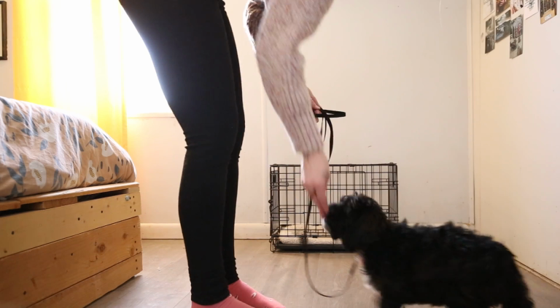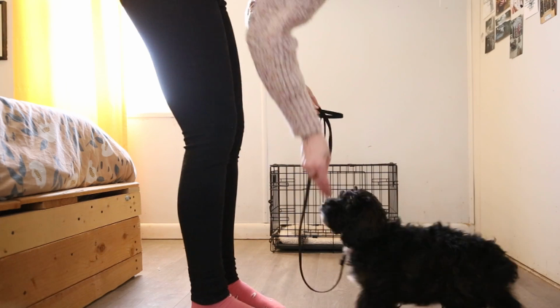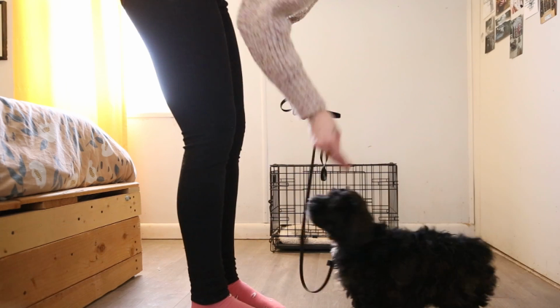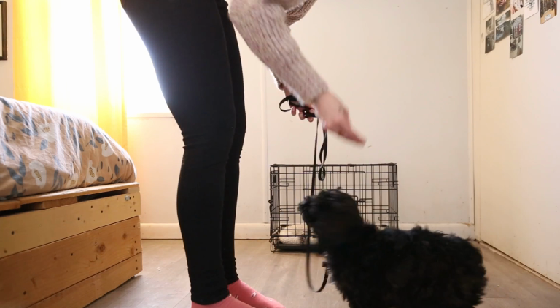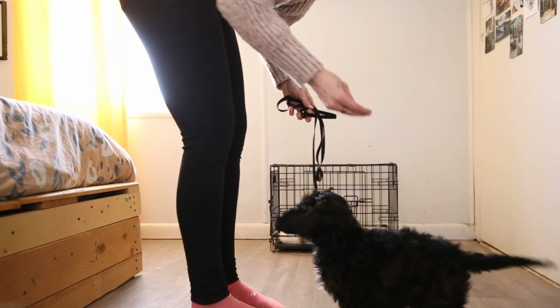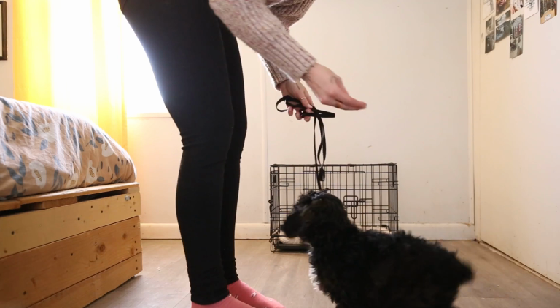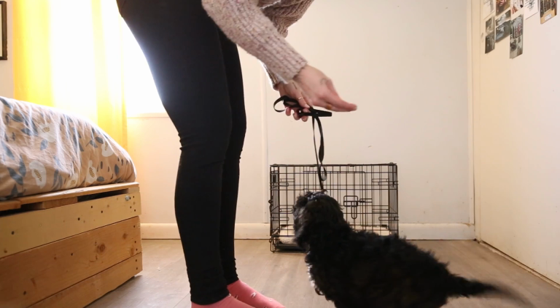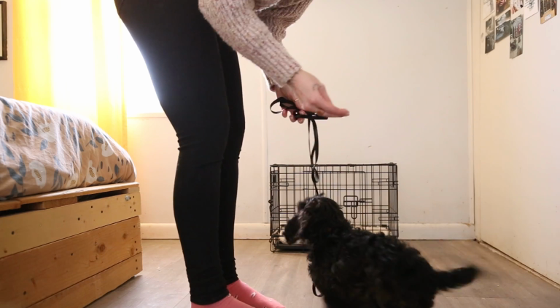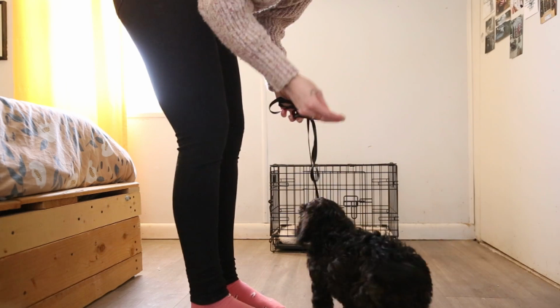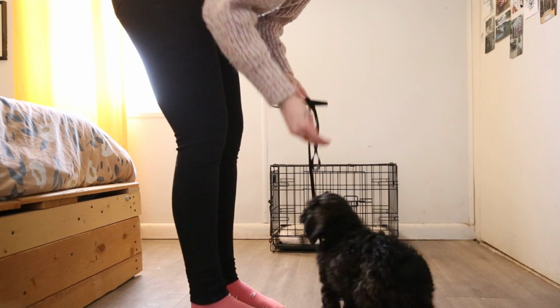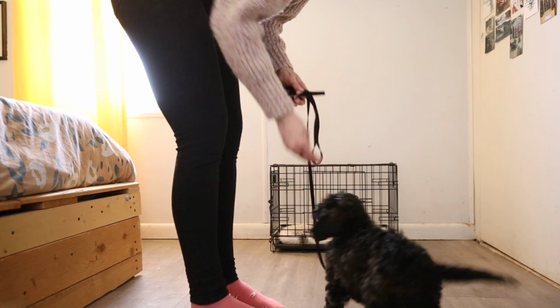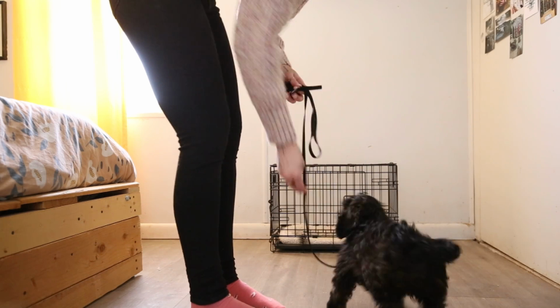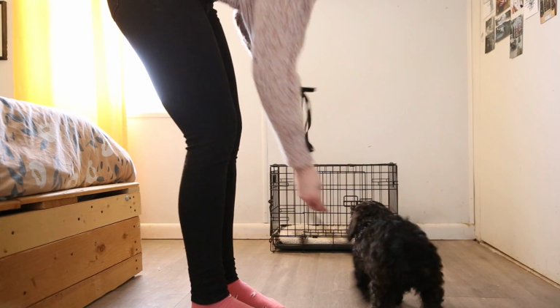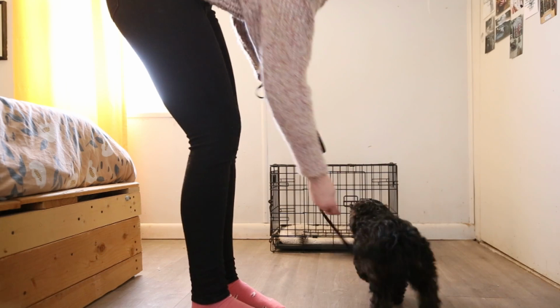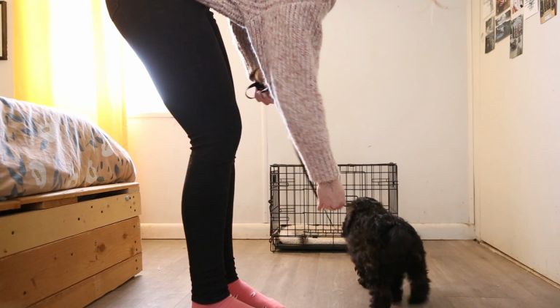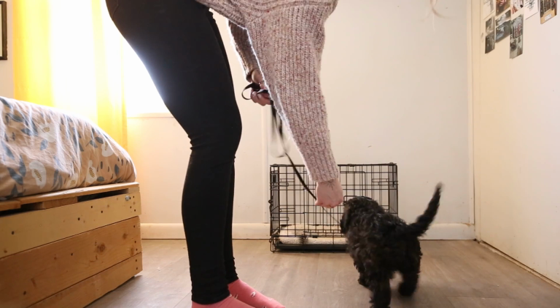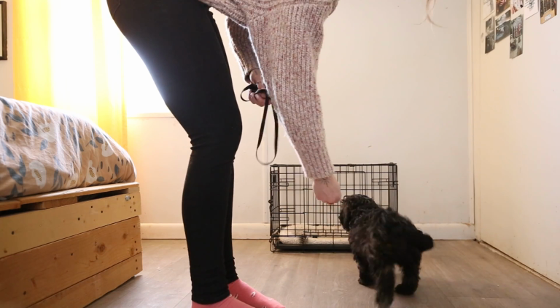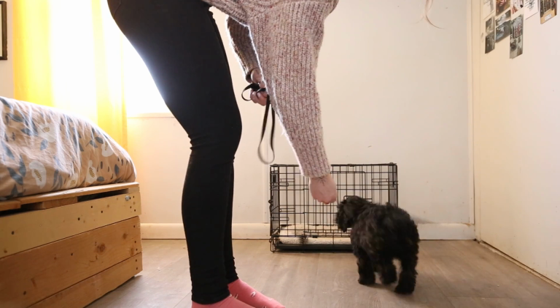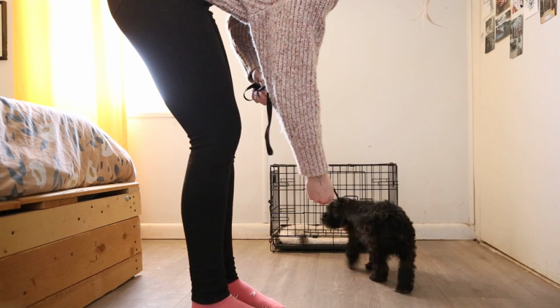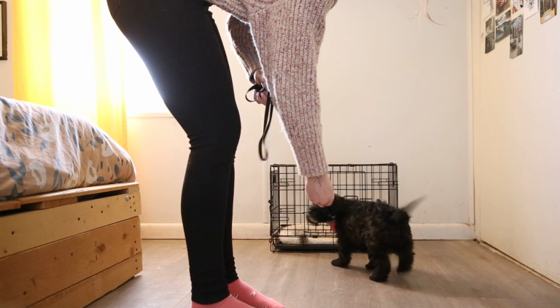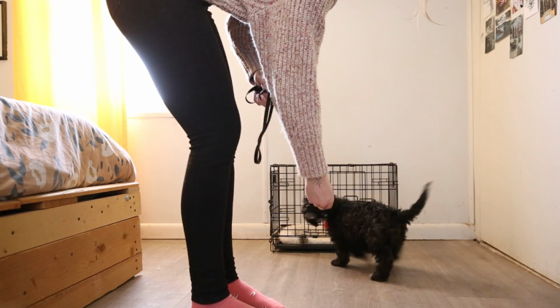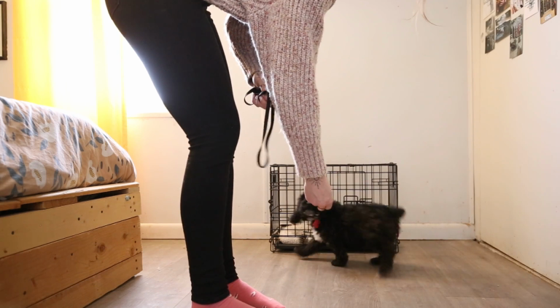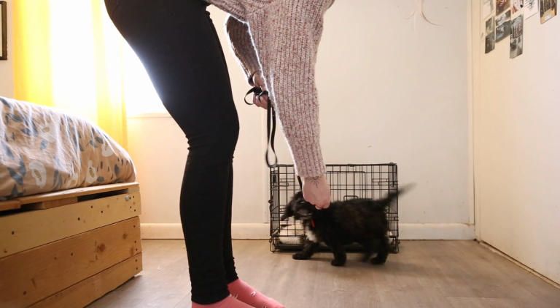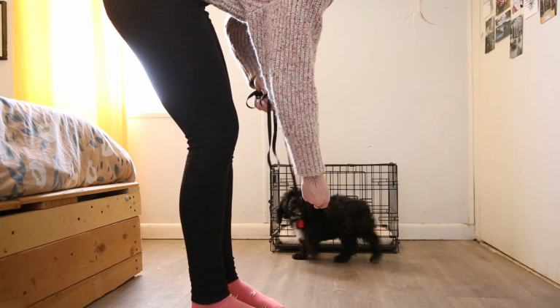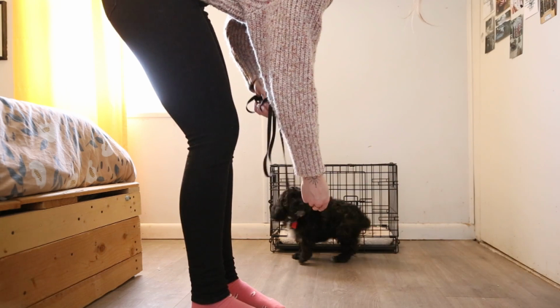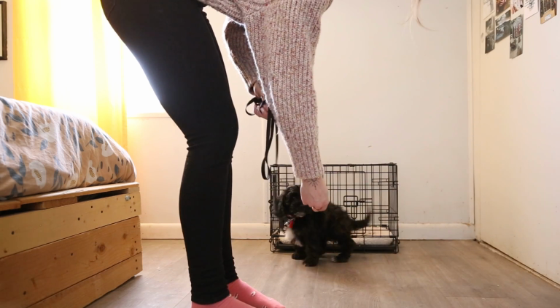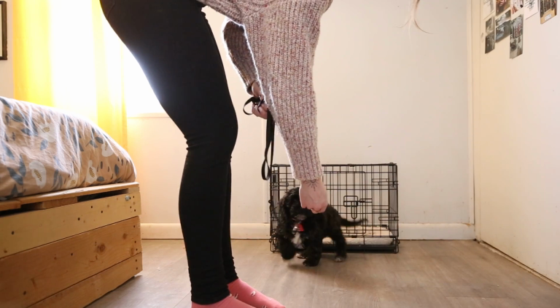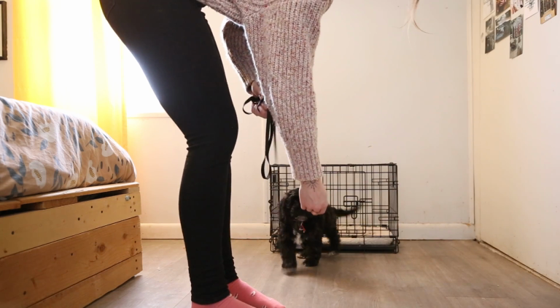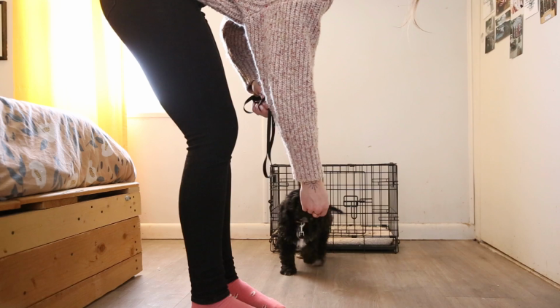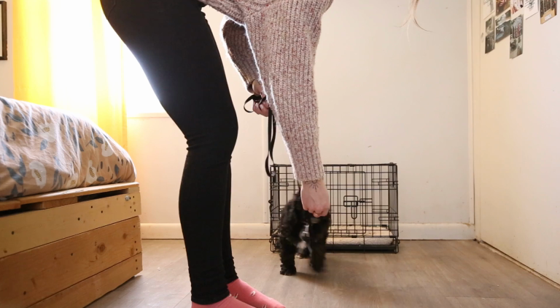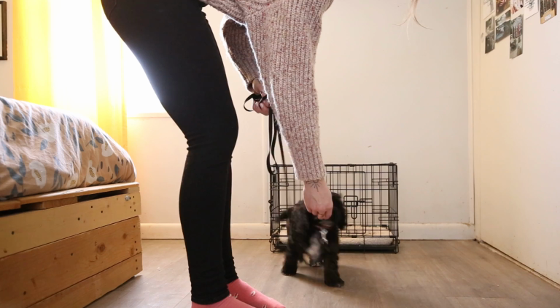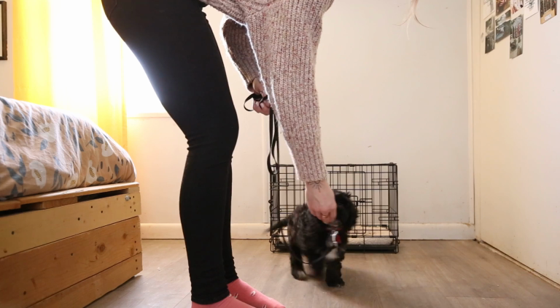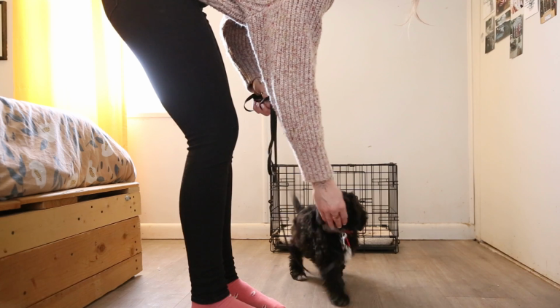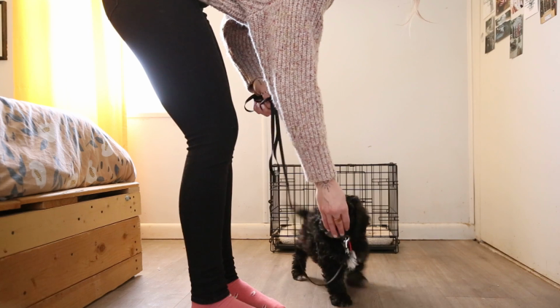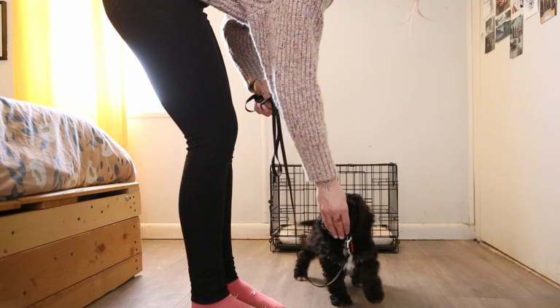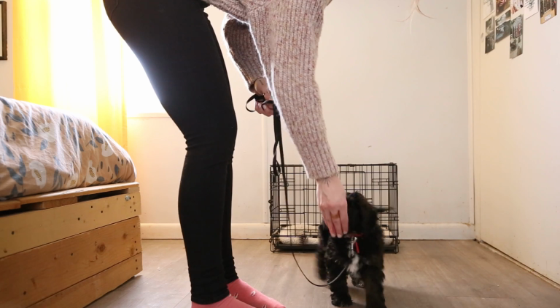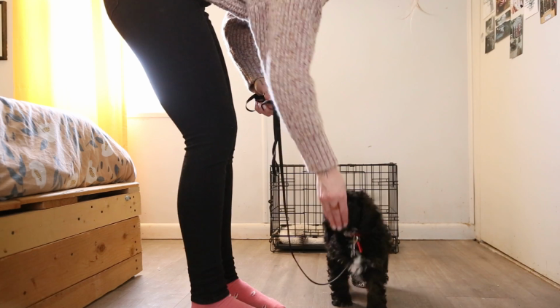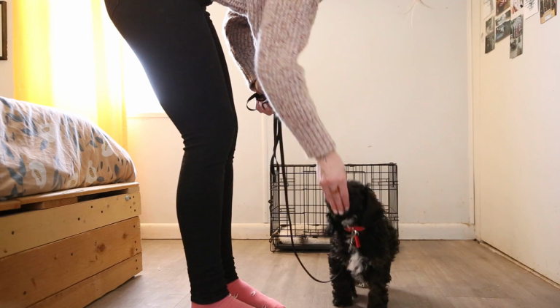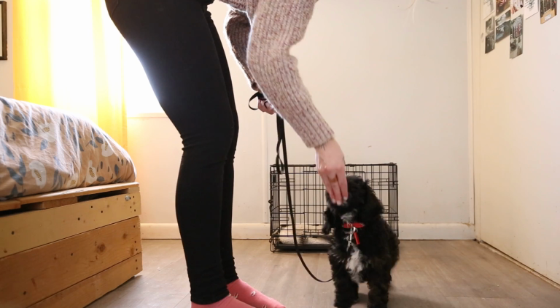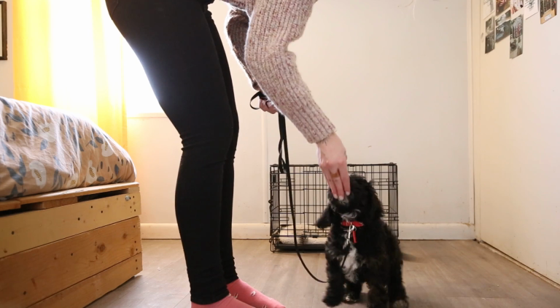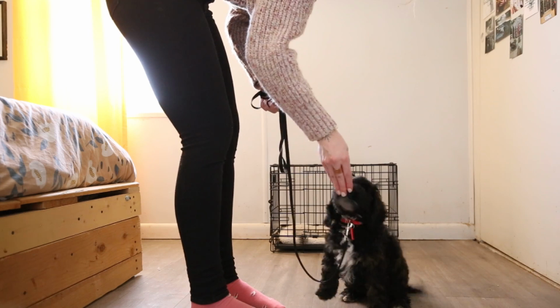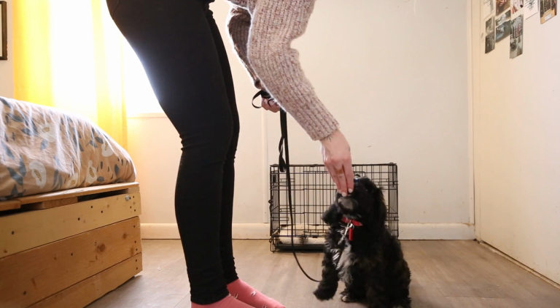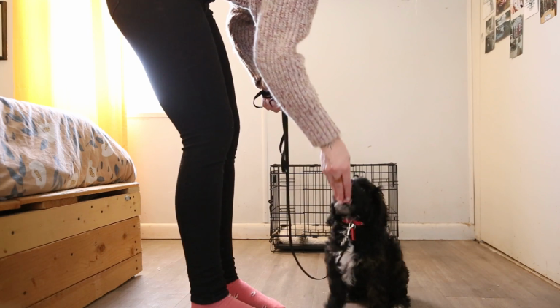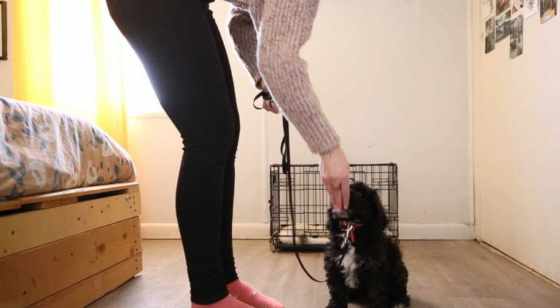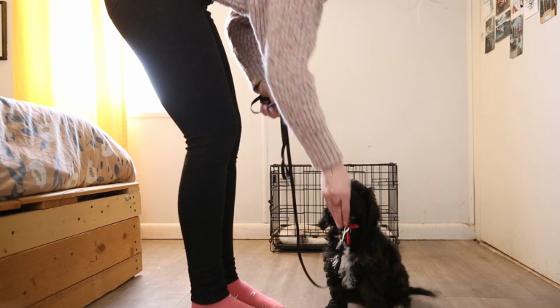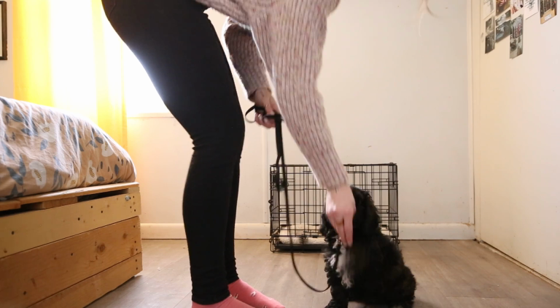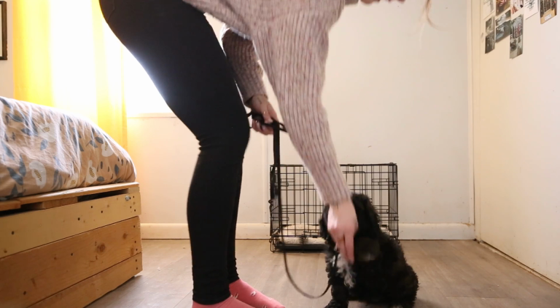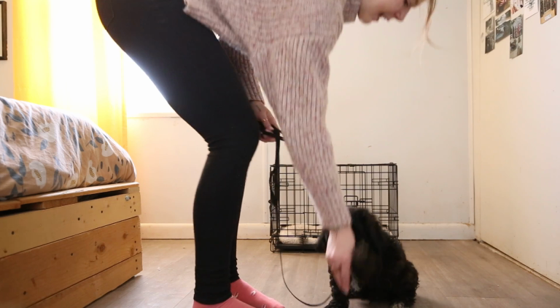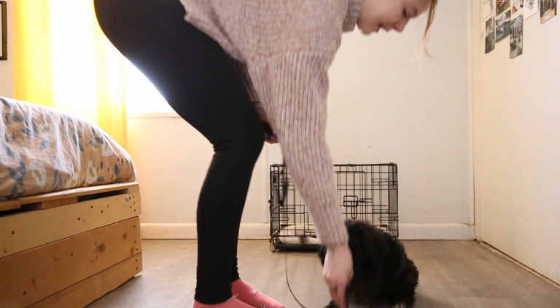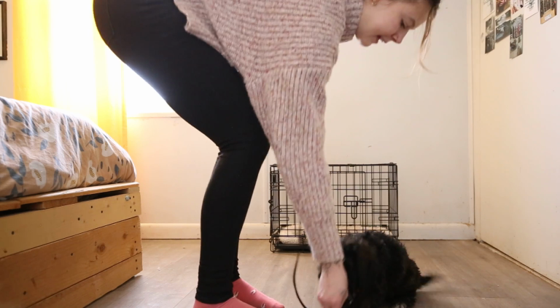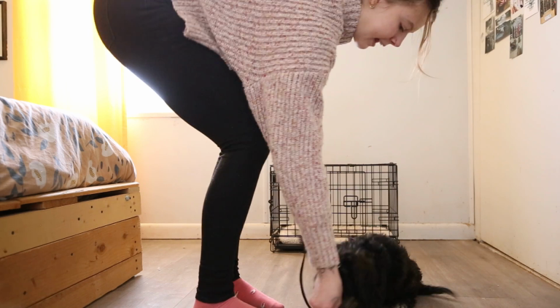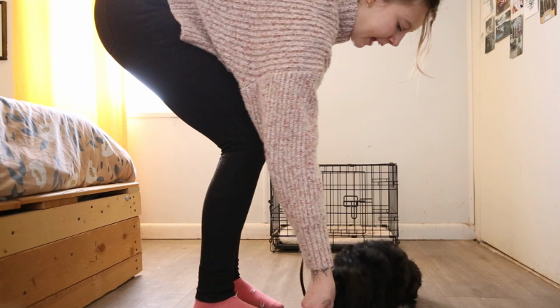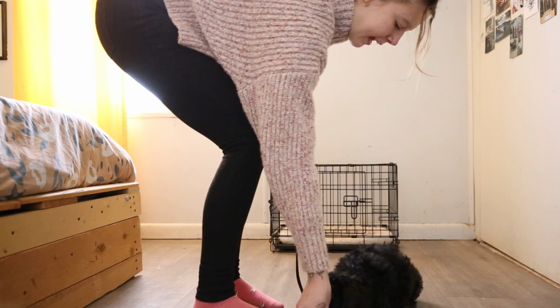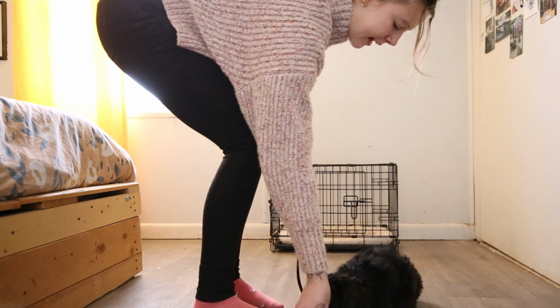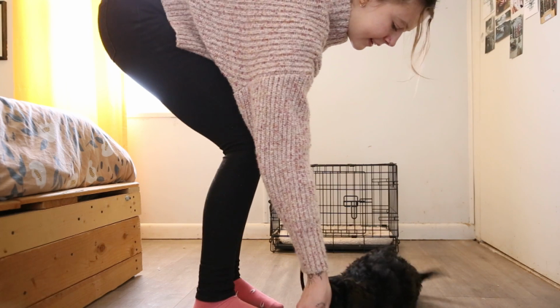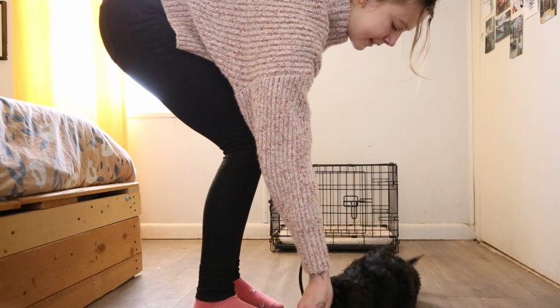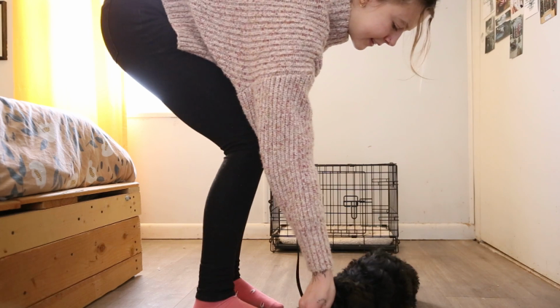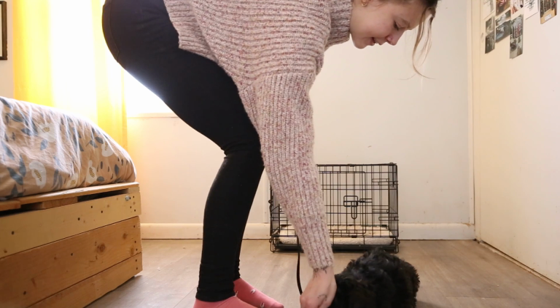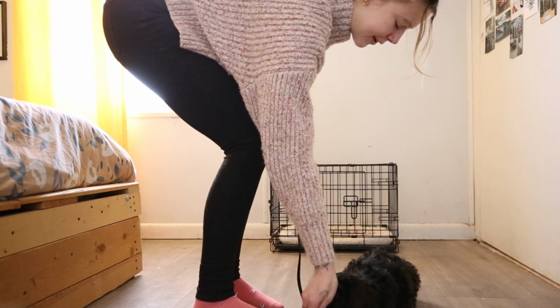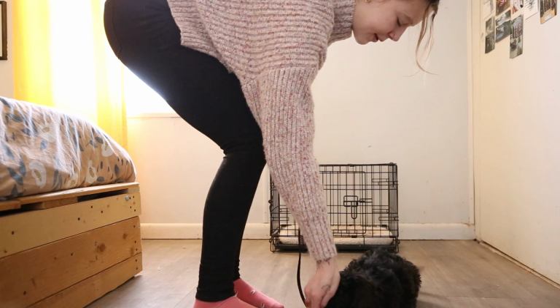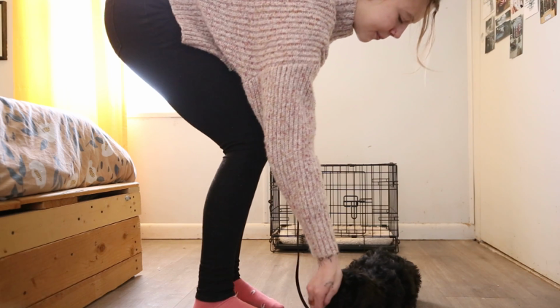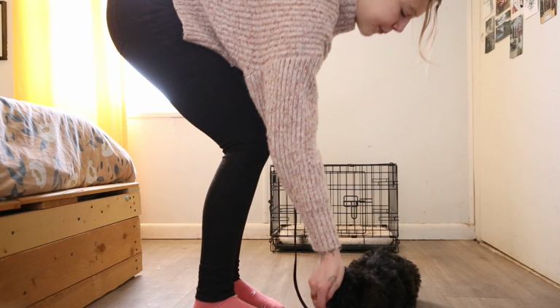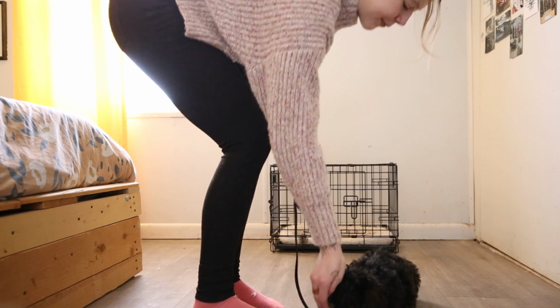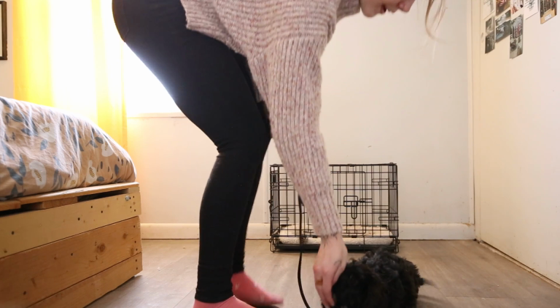Sit. Come on, not the crate yet. Sit. And lay. Good boy.